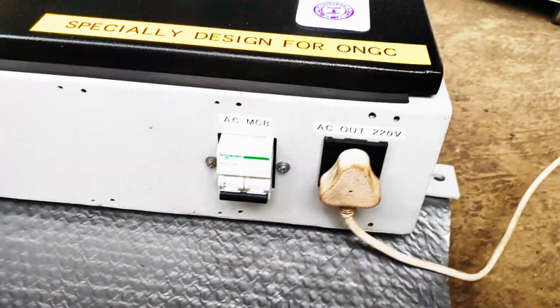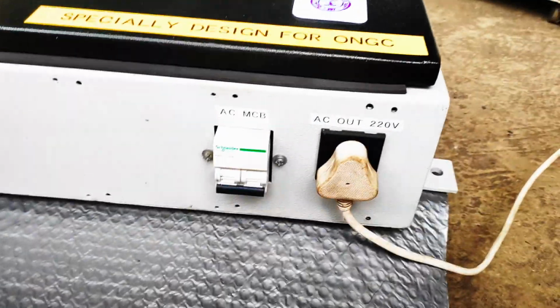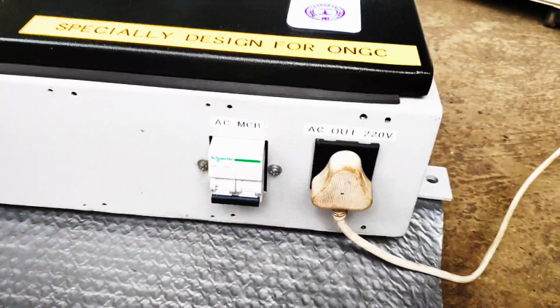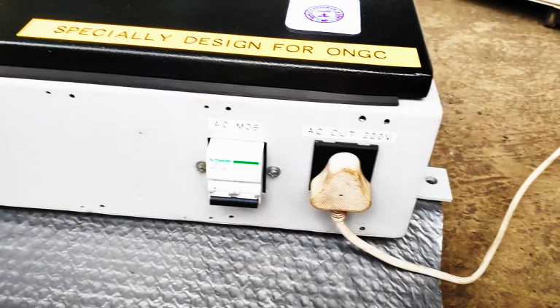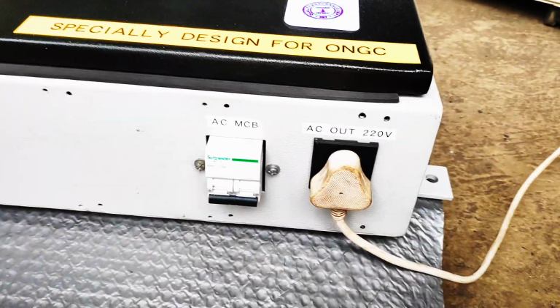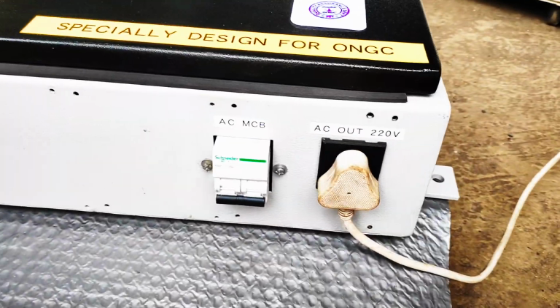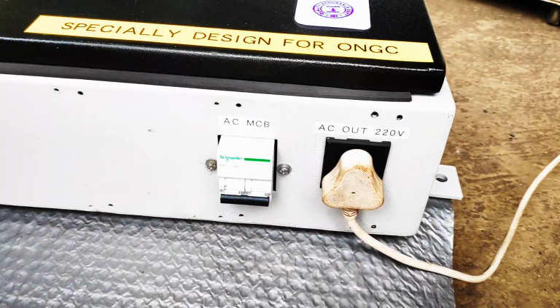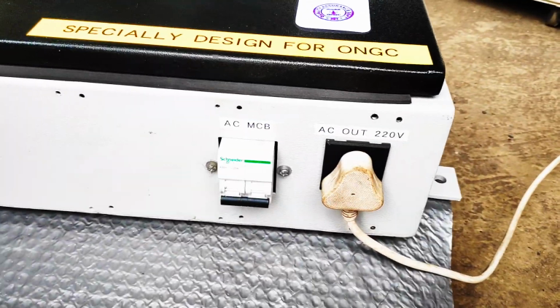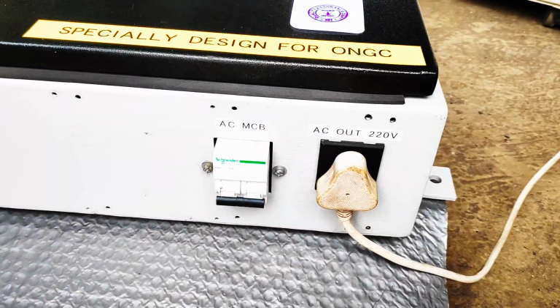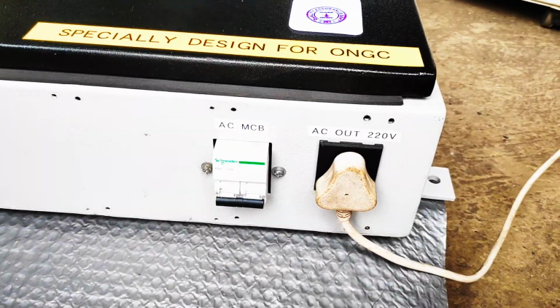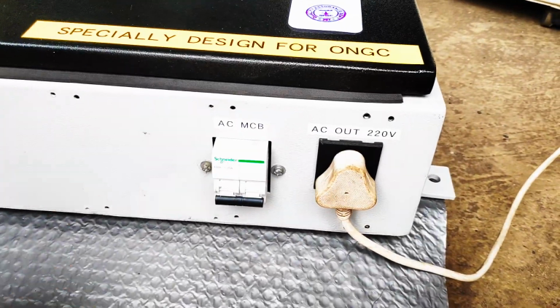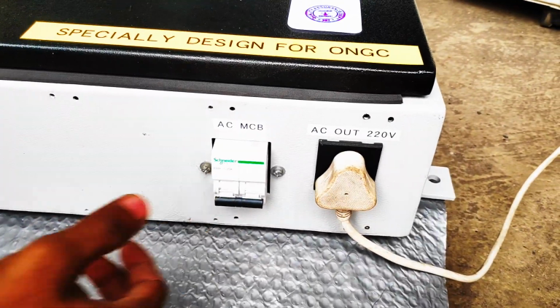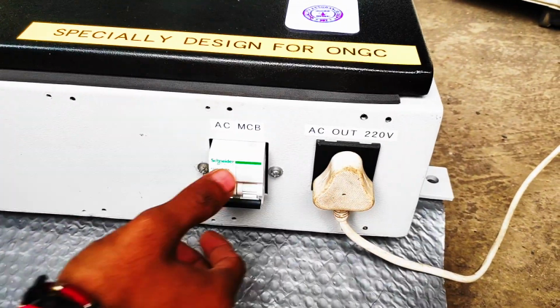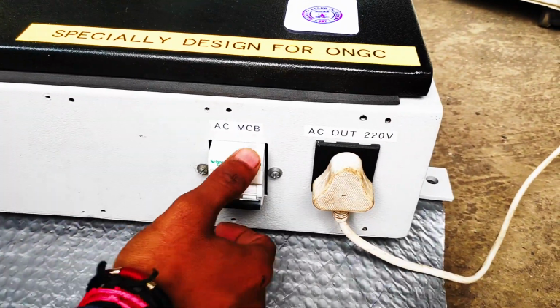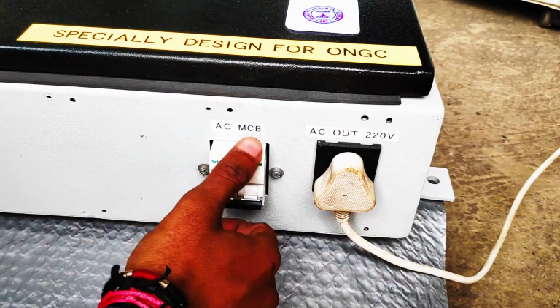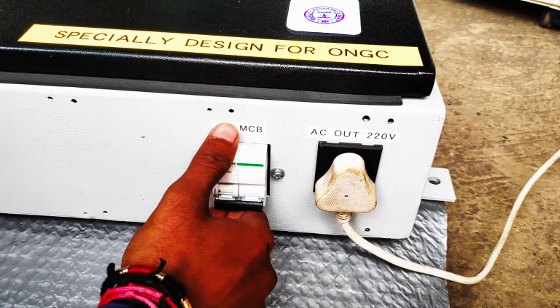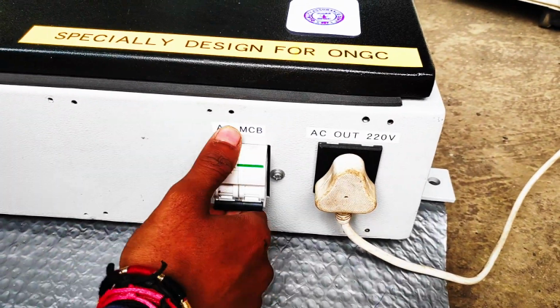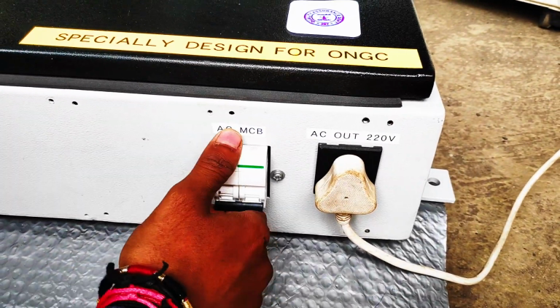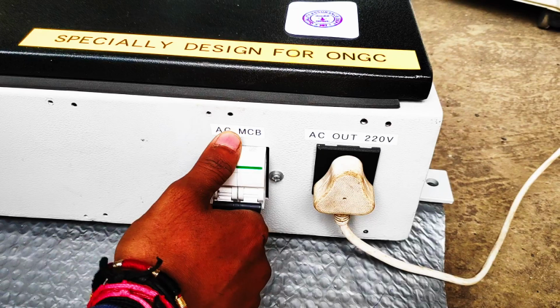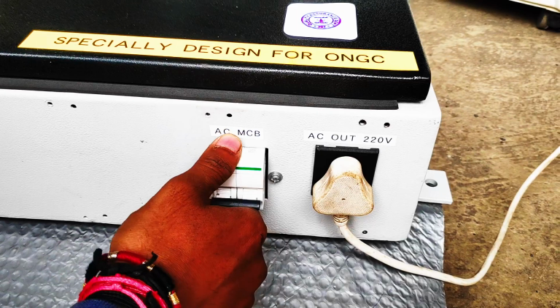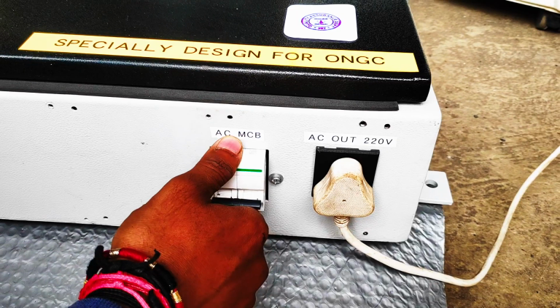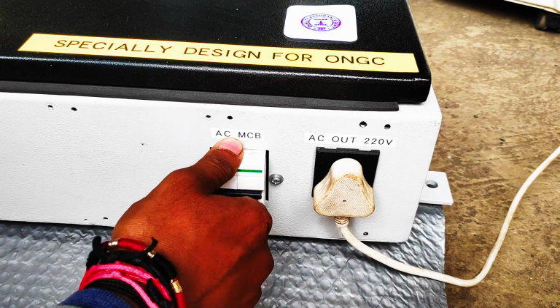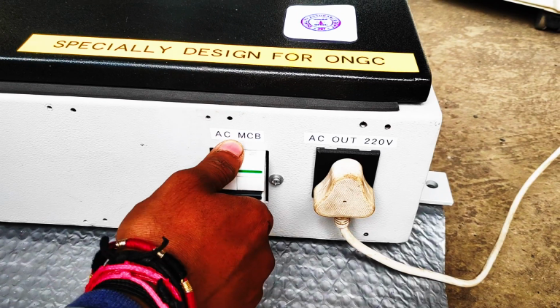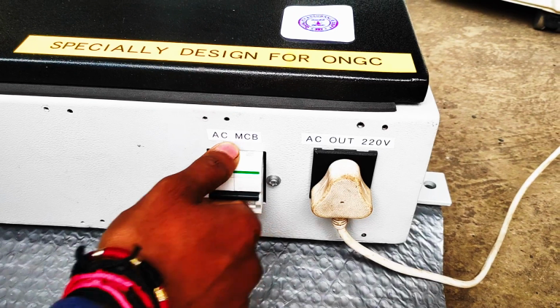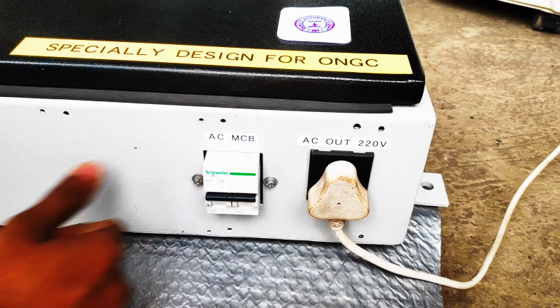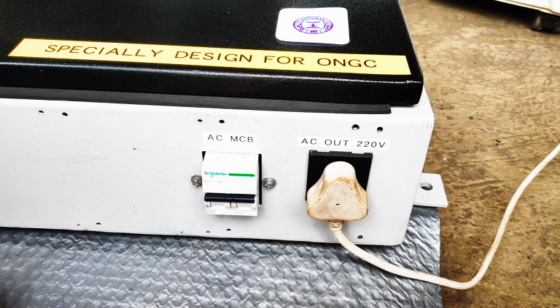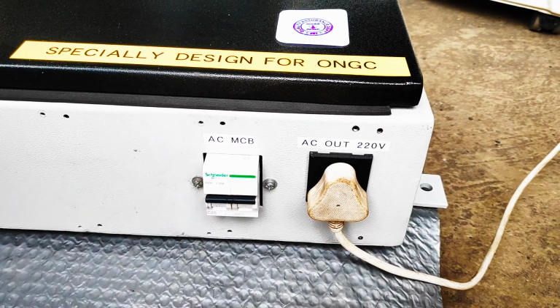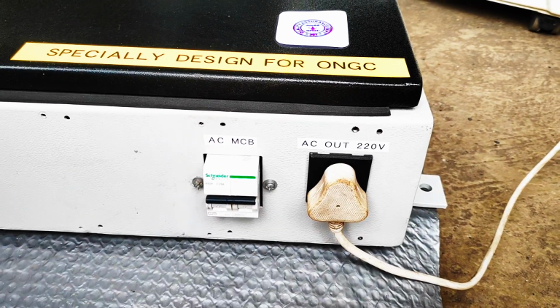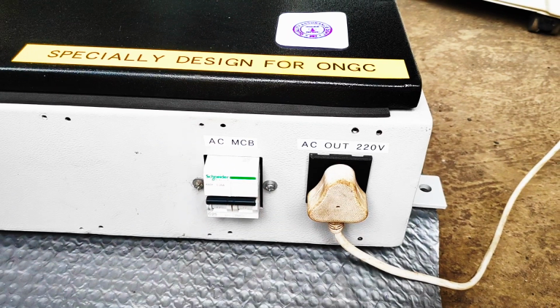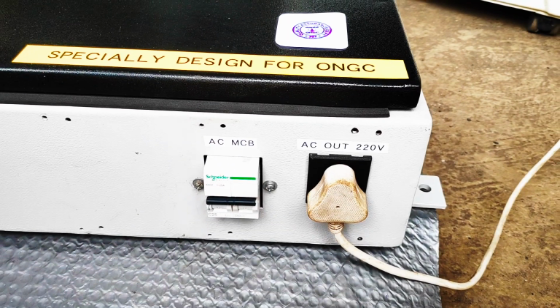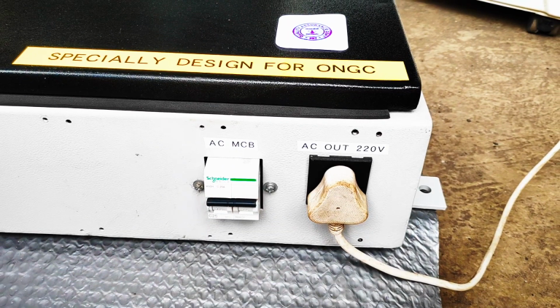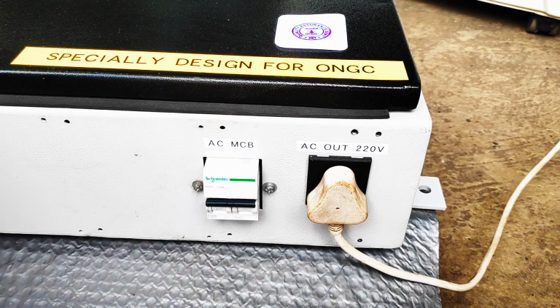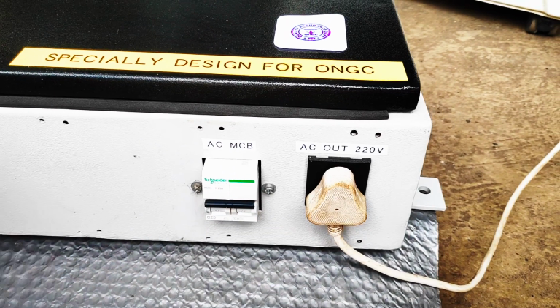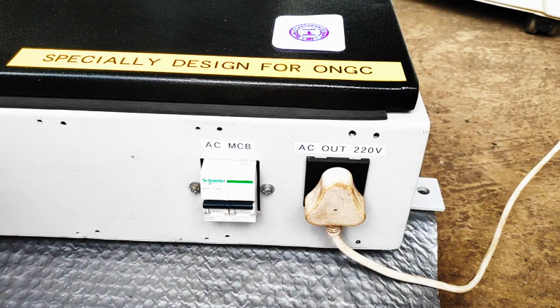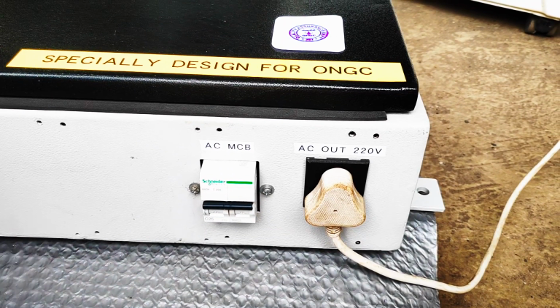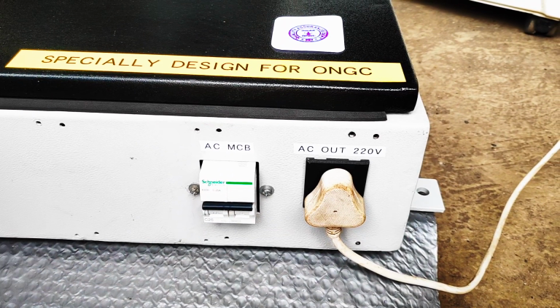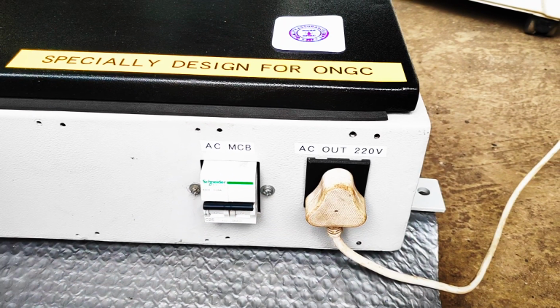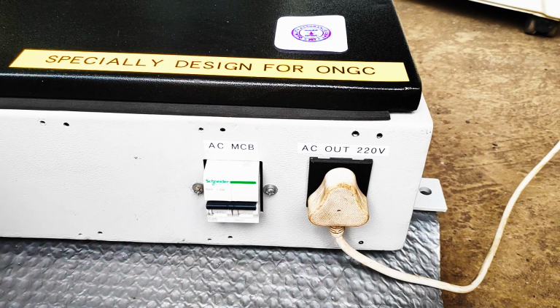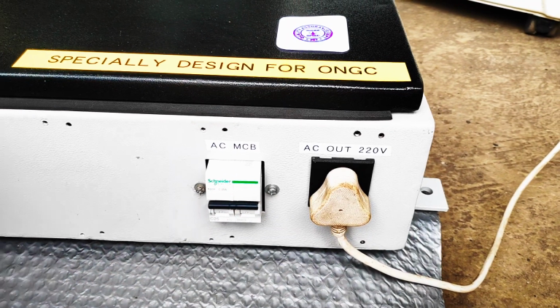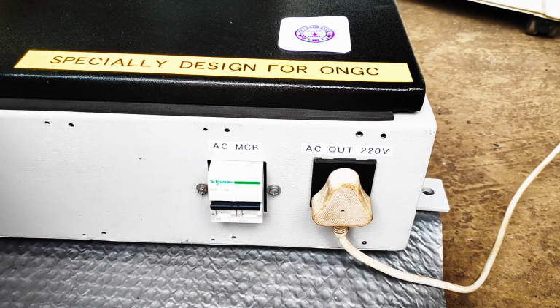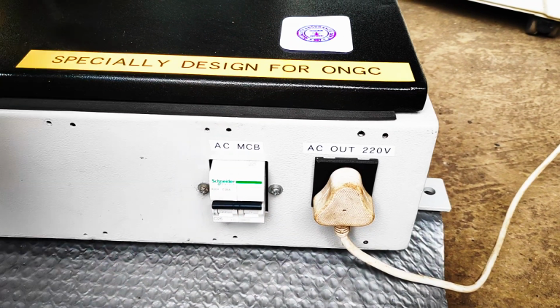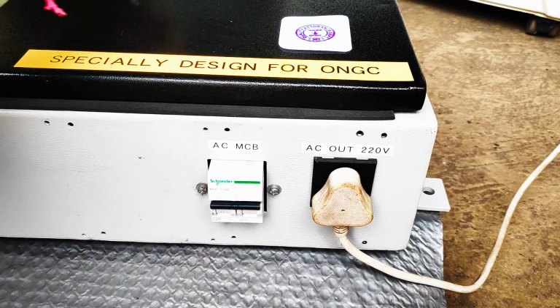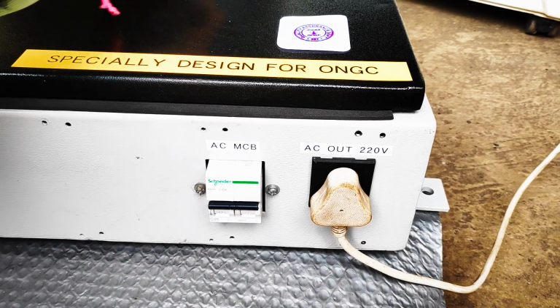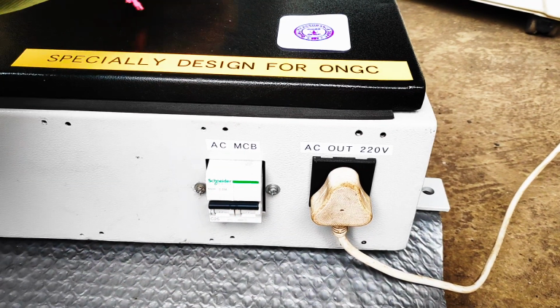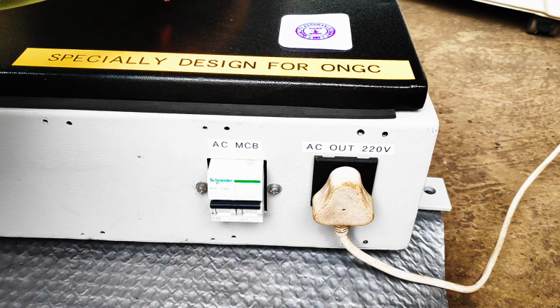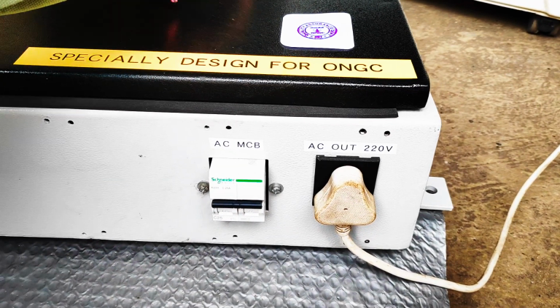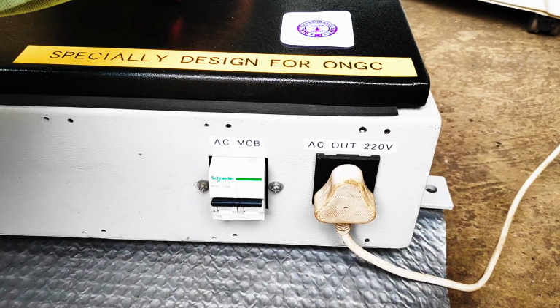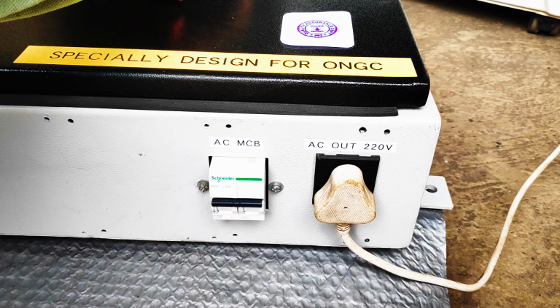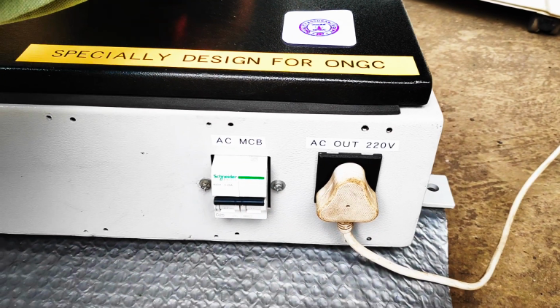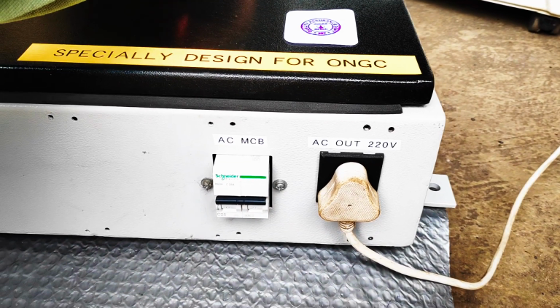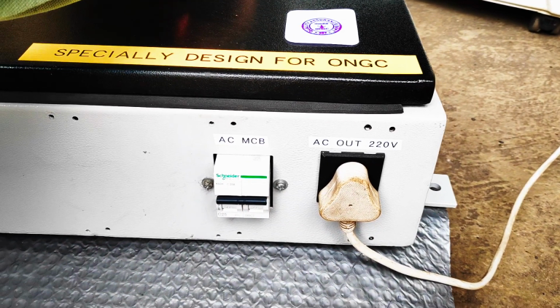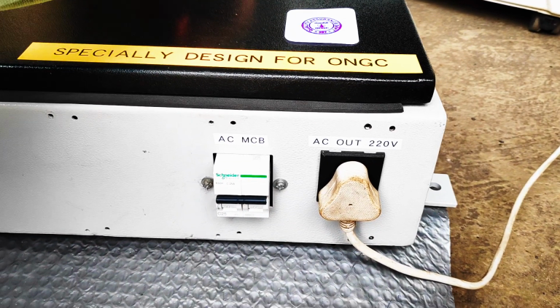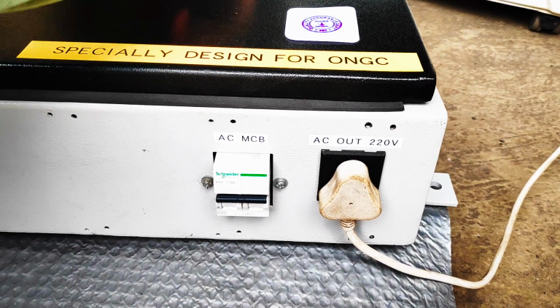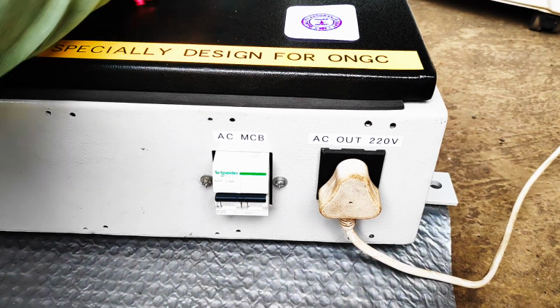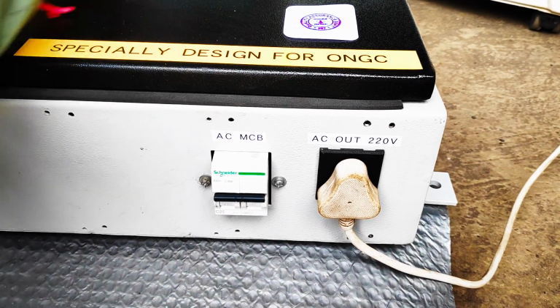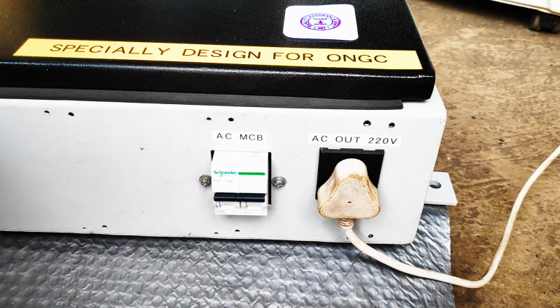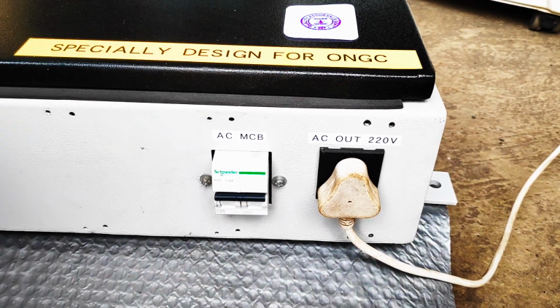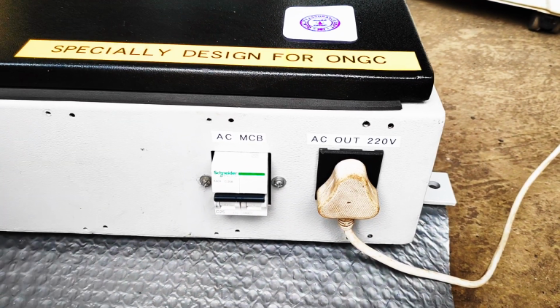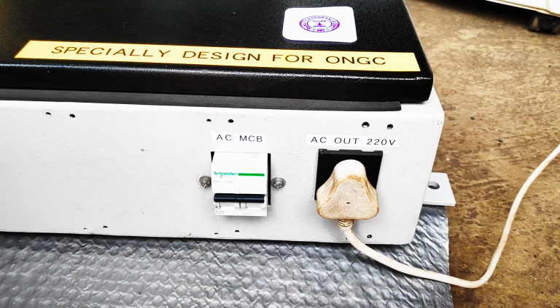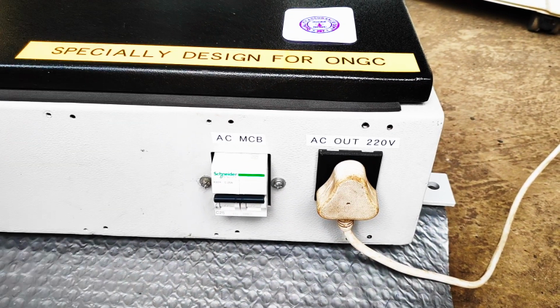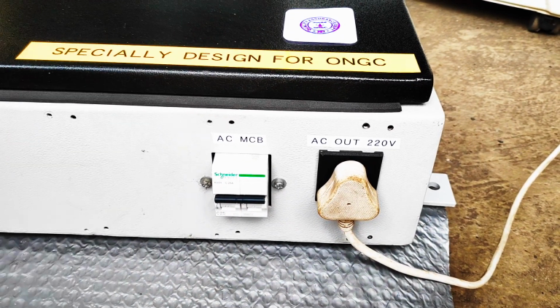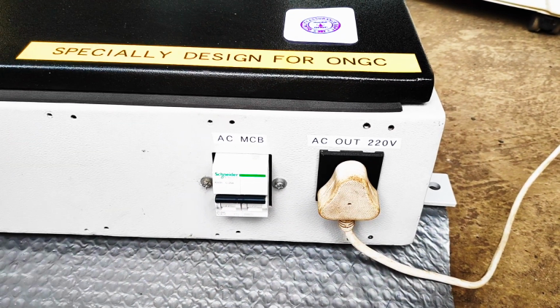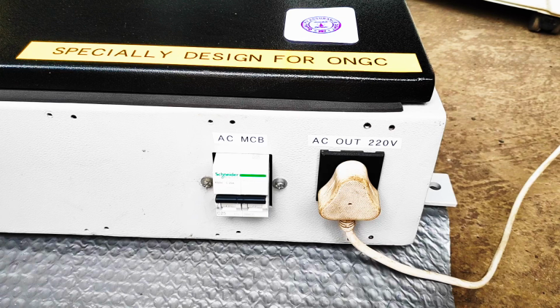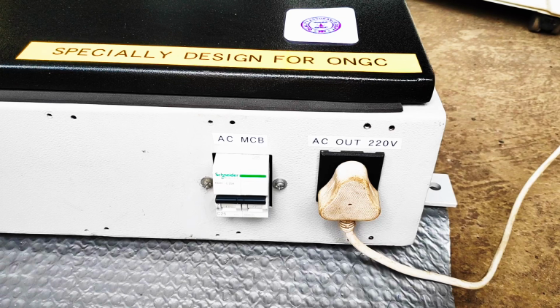Now, I demonstrate to you how easily you can connect your AC appliances to this Urjabox Powerwall and run them smoothly.